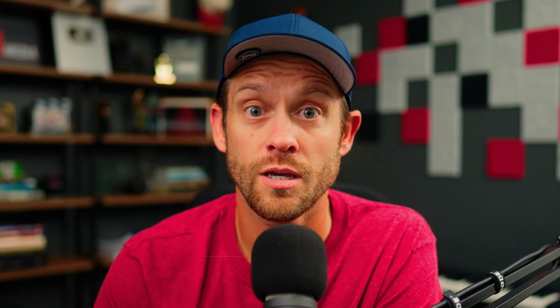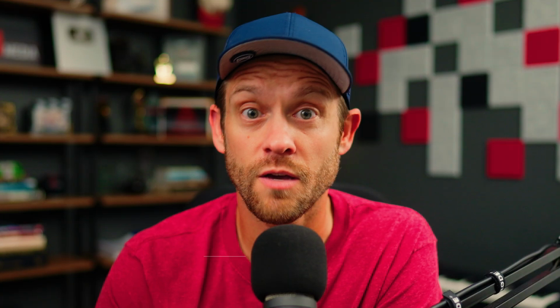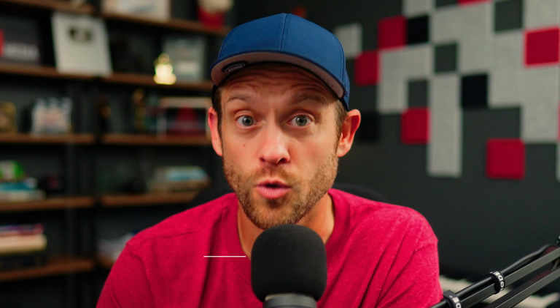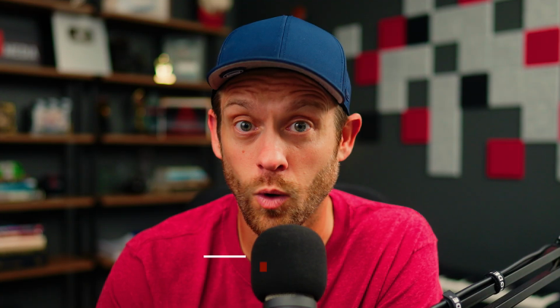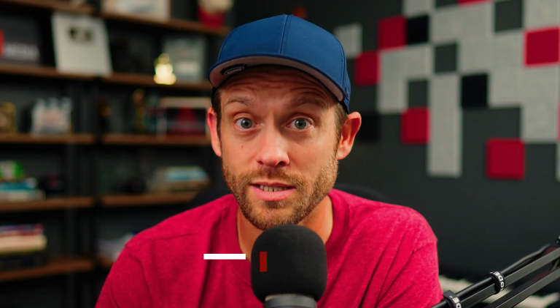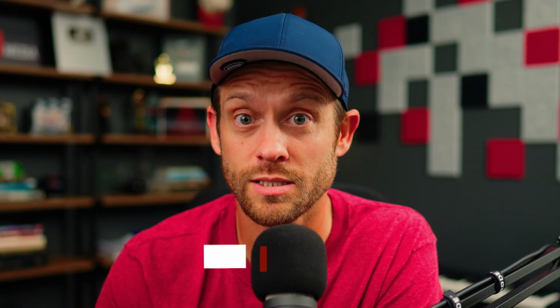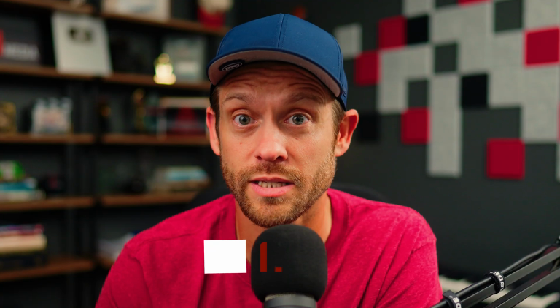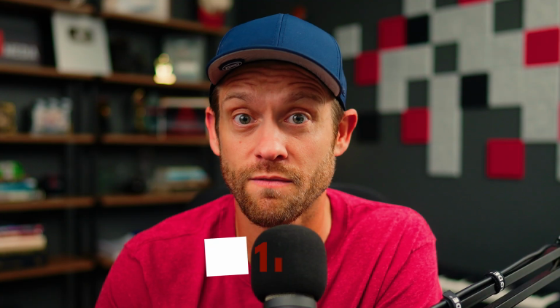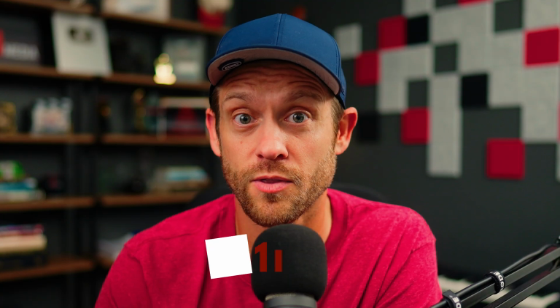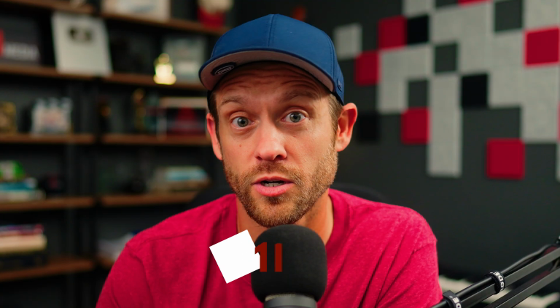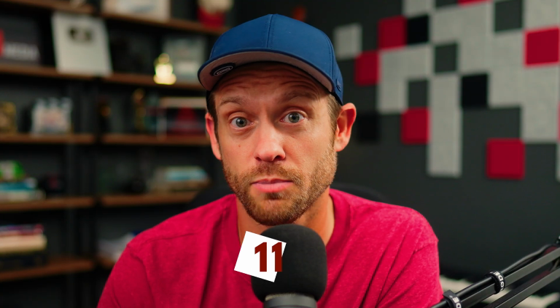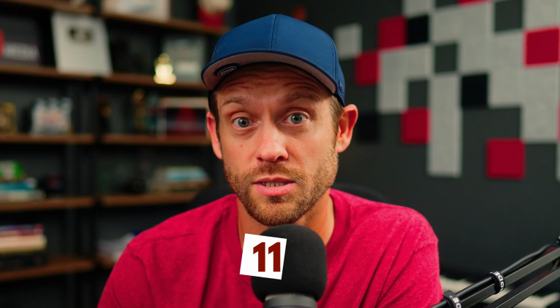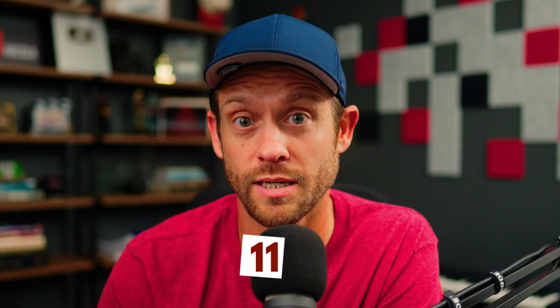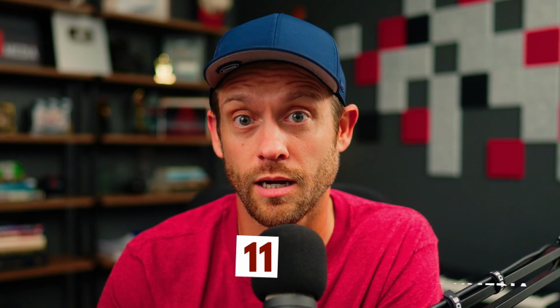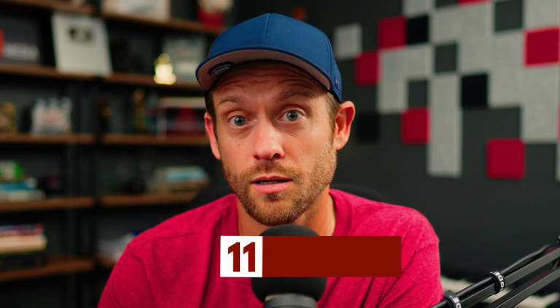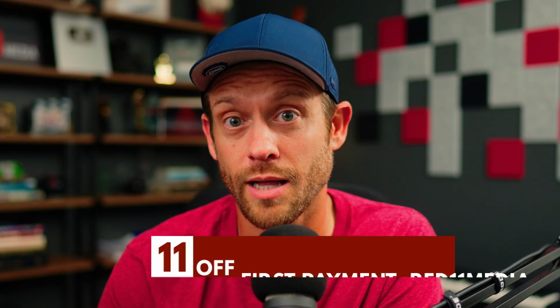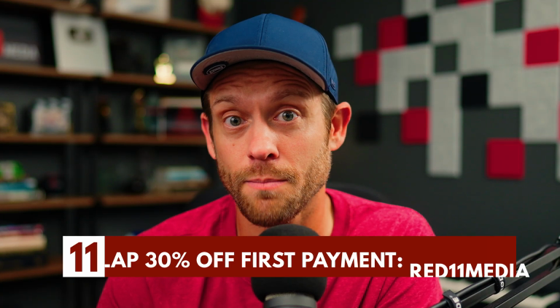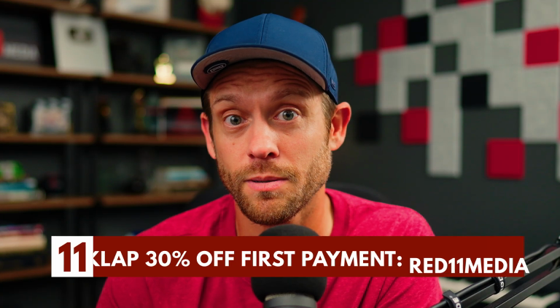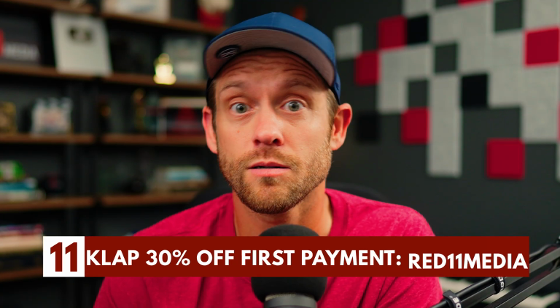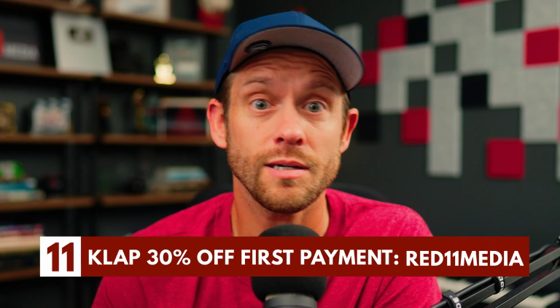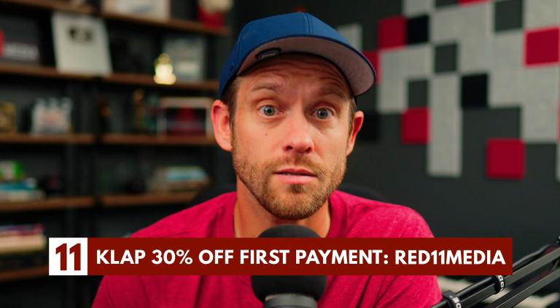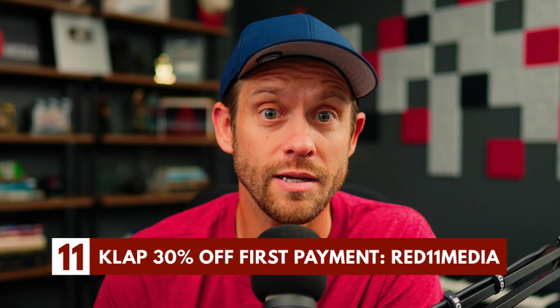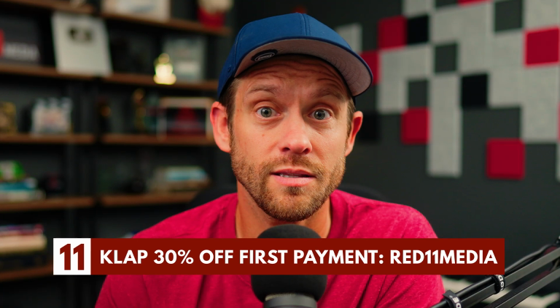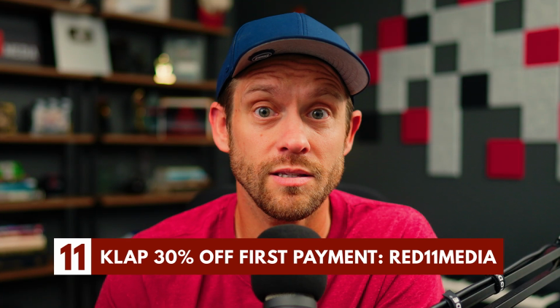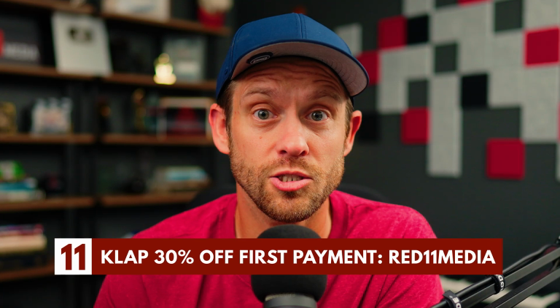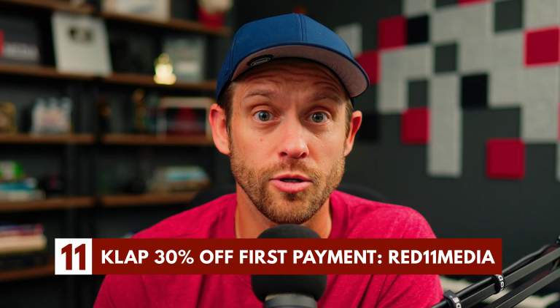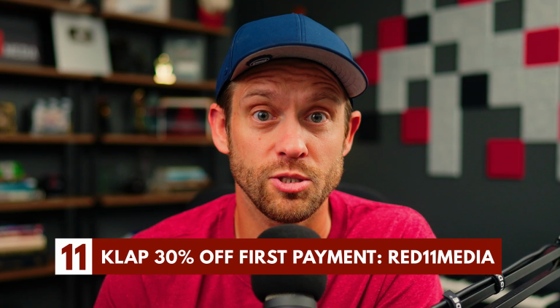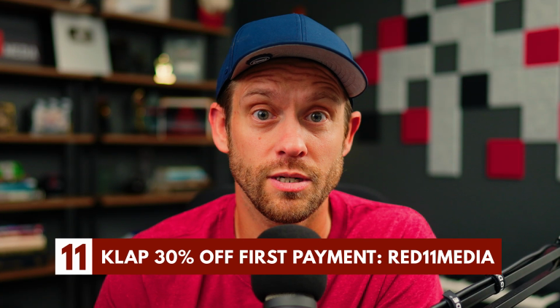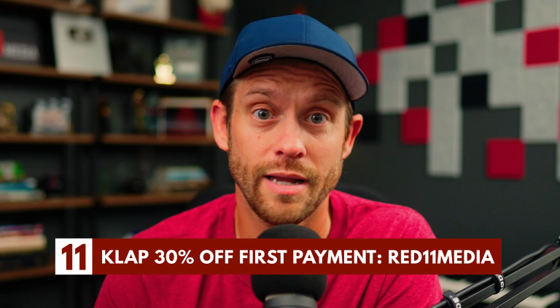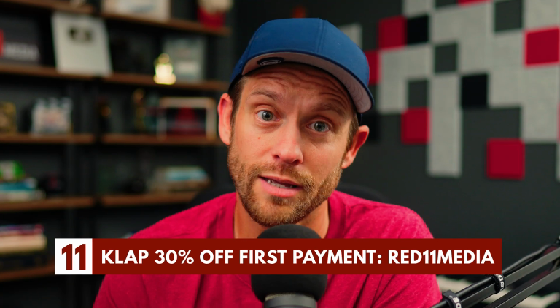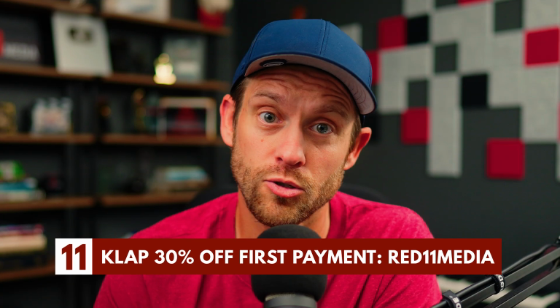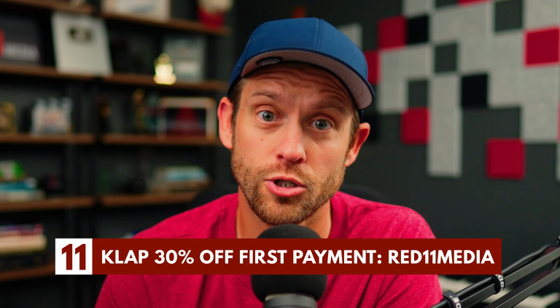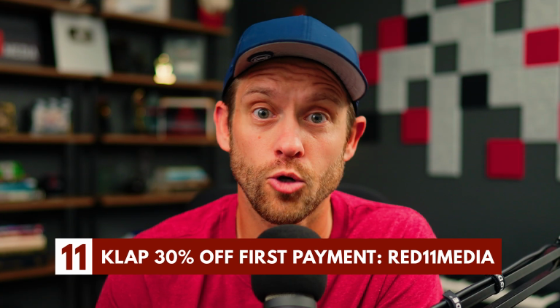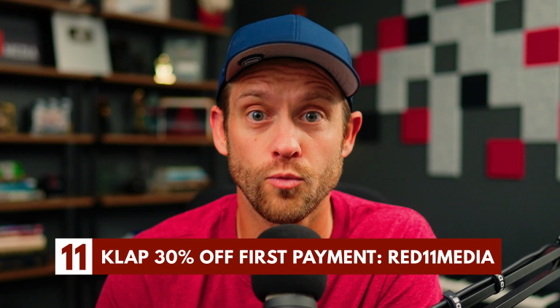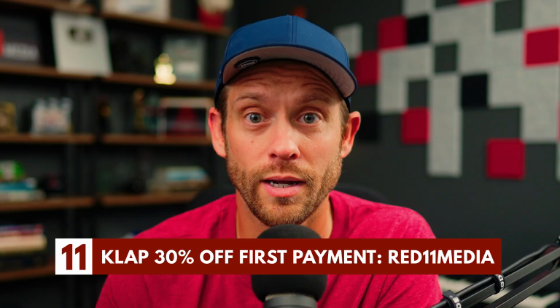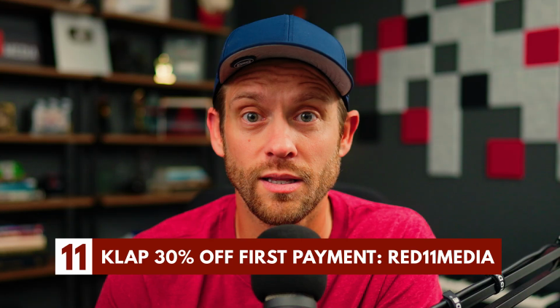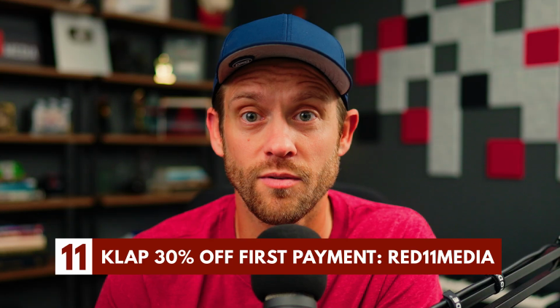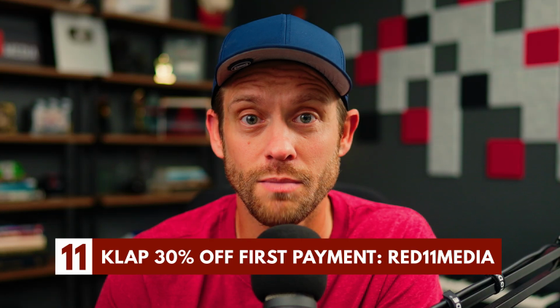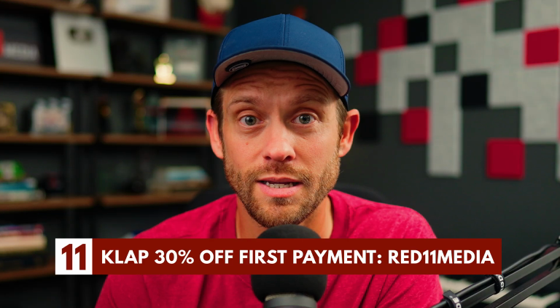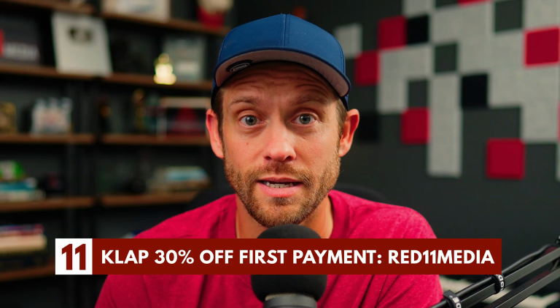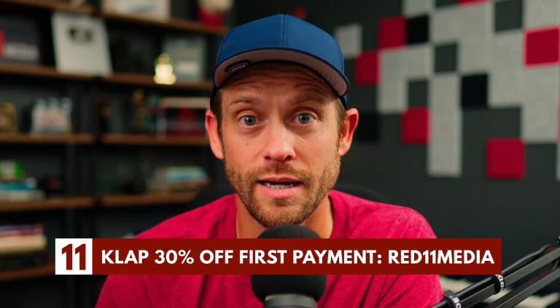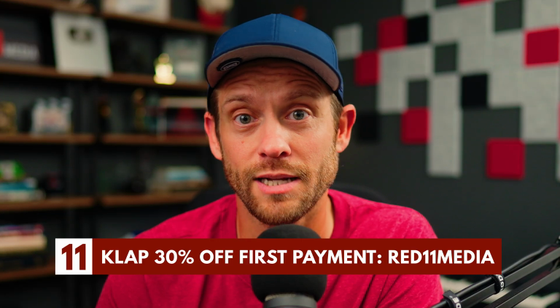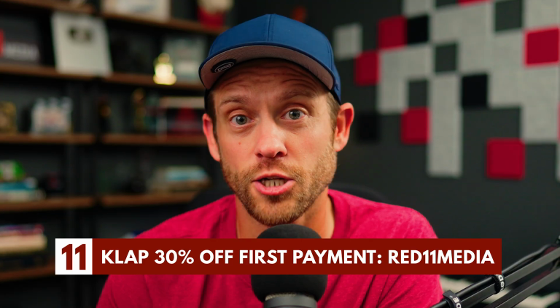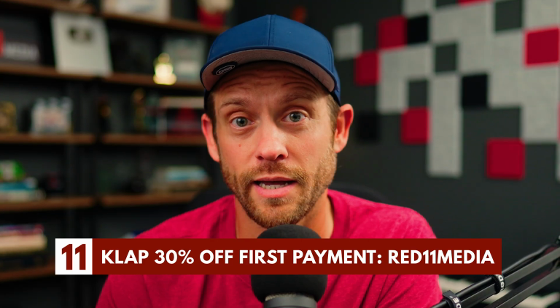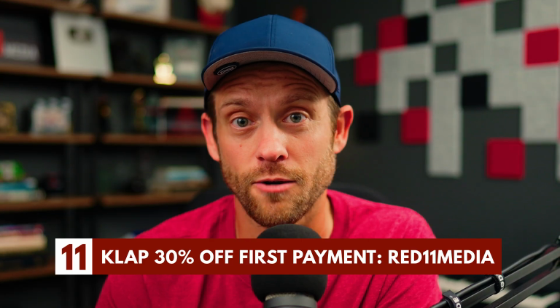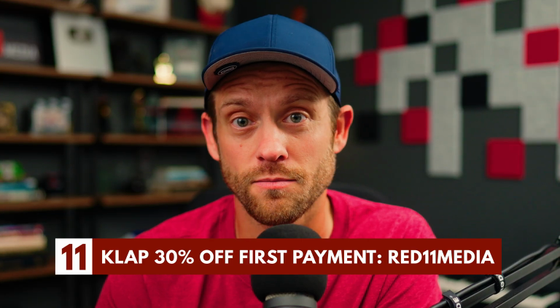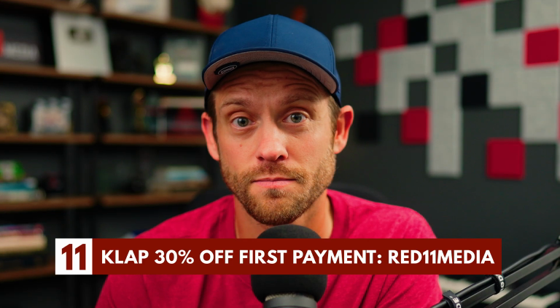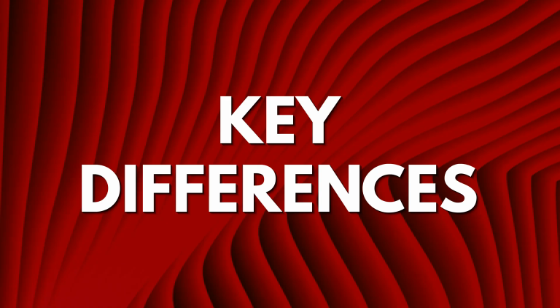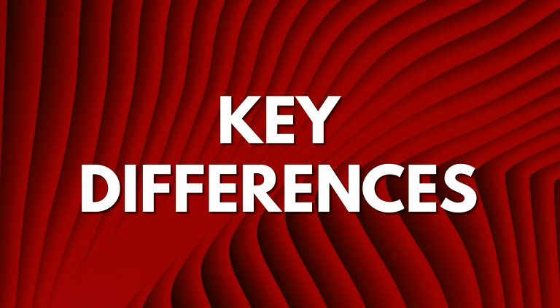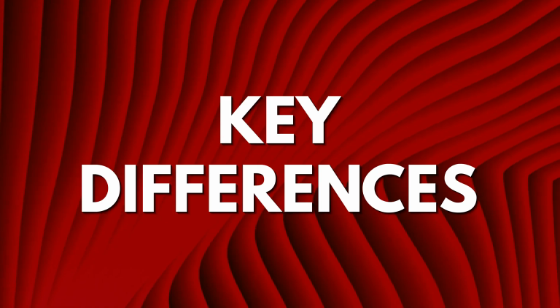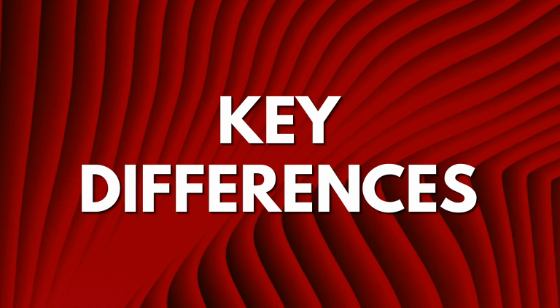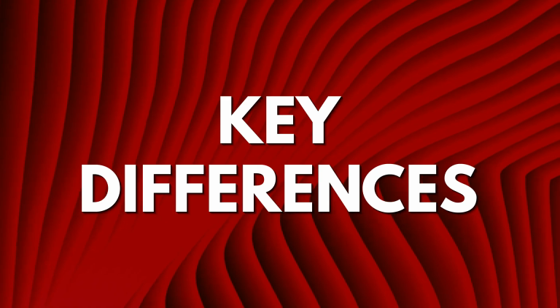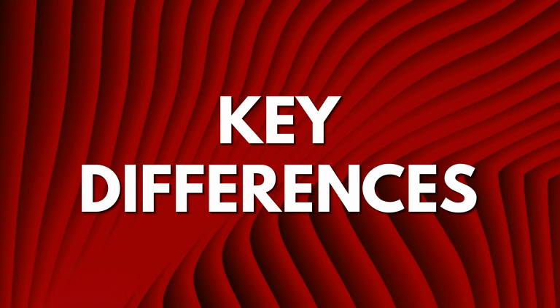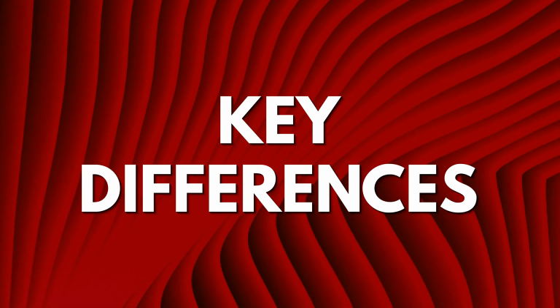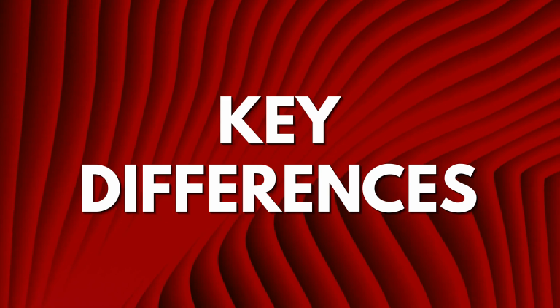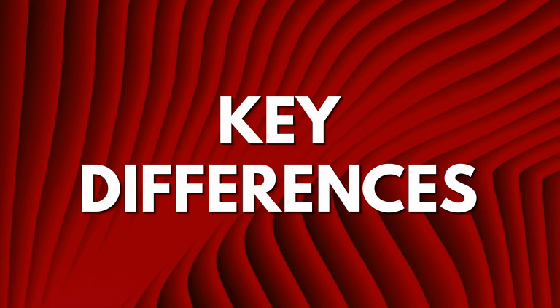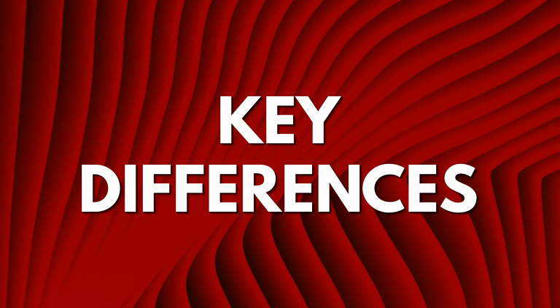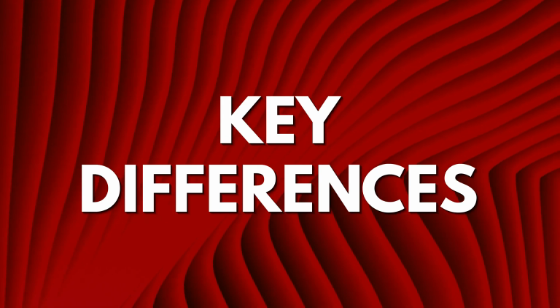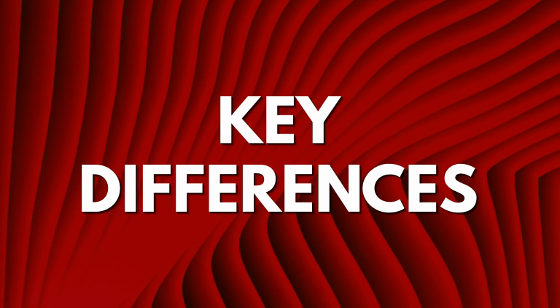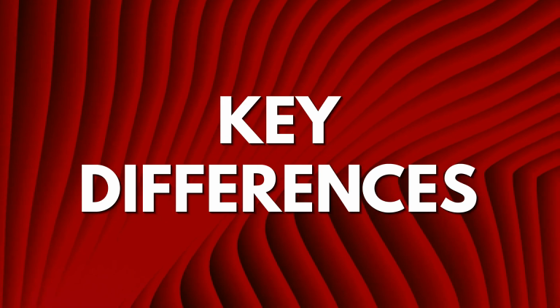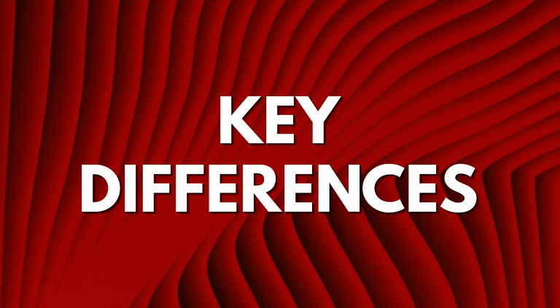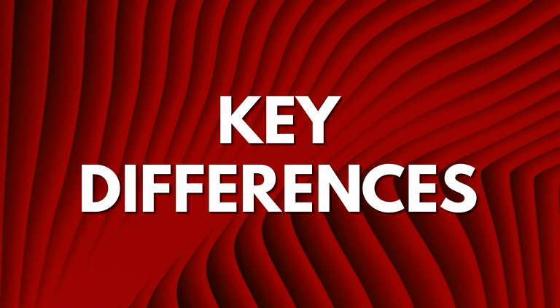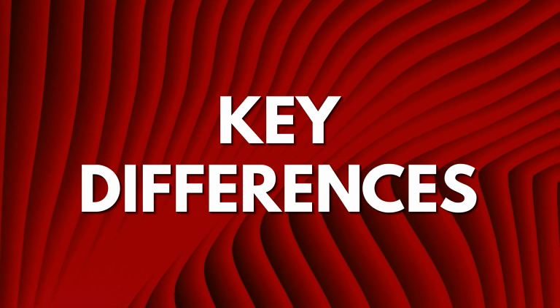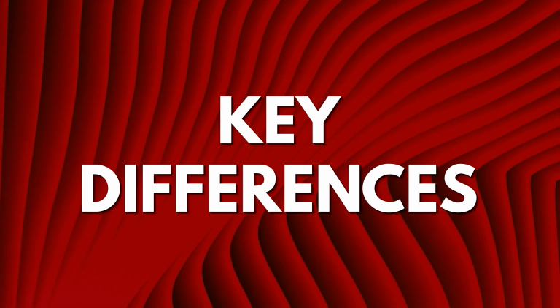If you want to save 30% on CLAP, click the link in the description and use code RED11MEDIA at checkout. Thing number two: key differences.